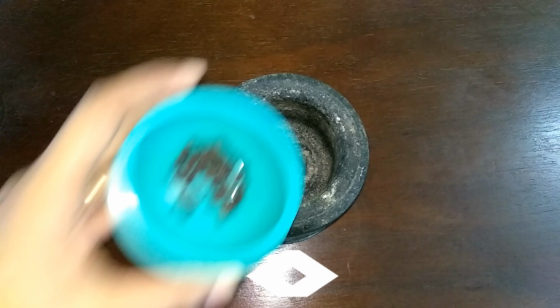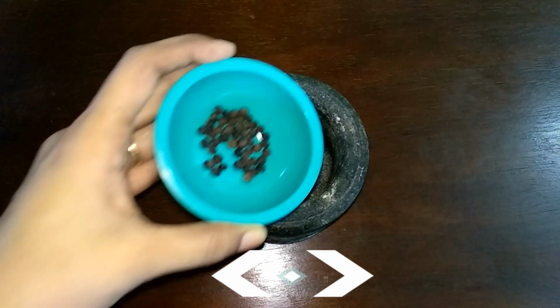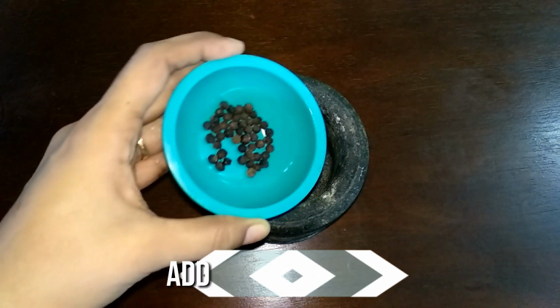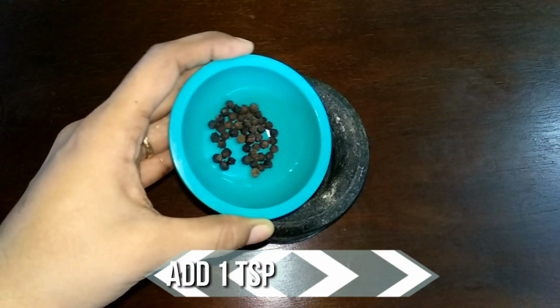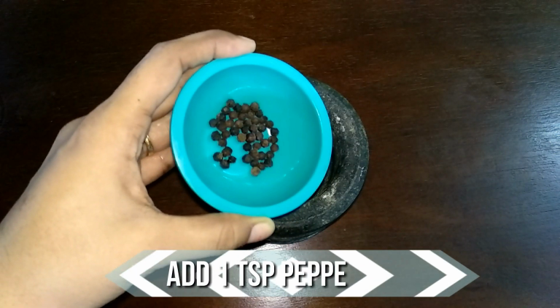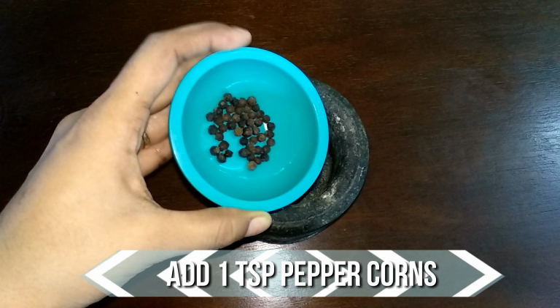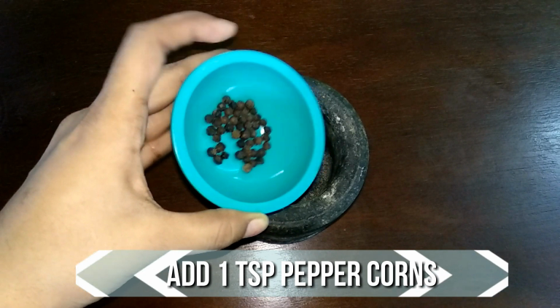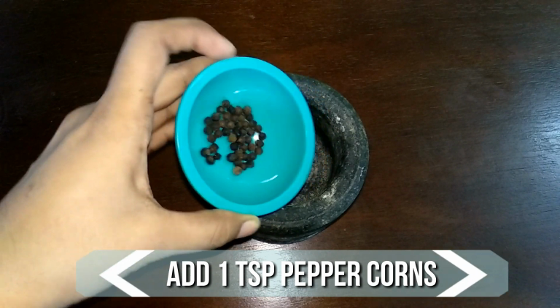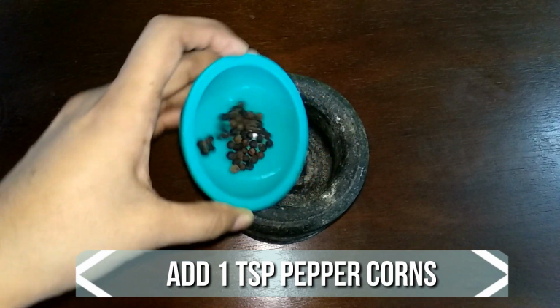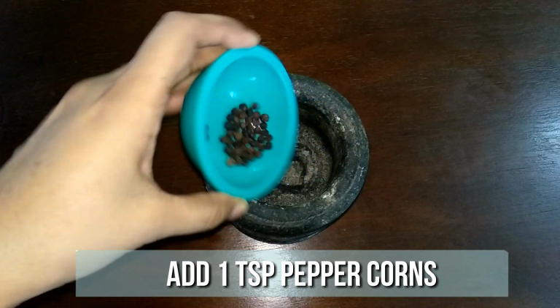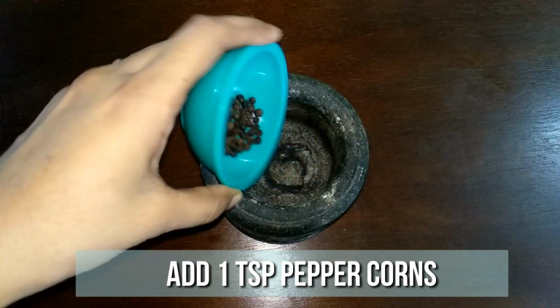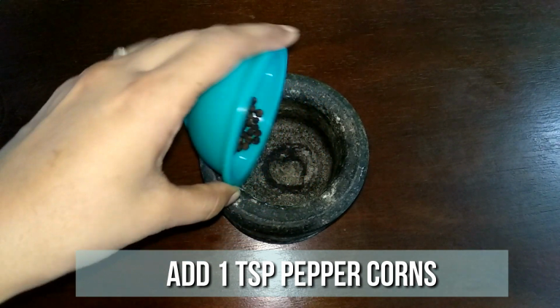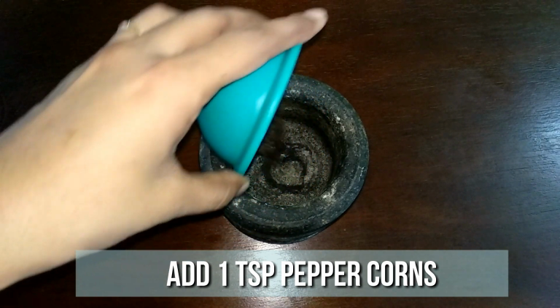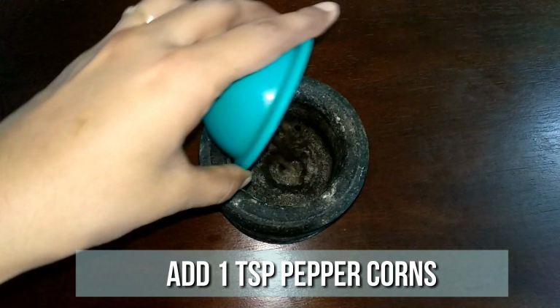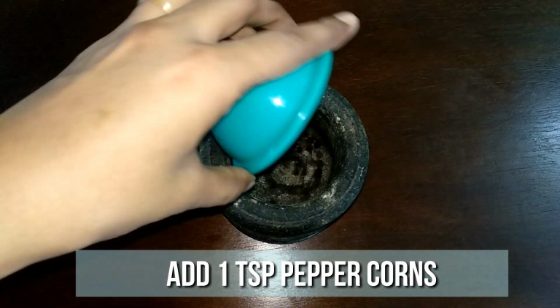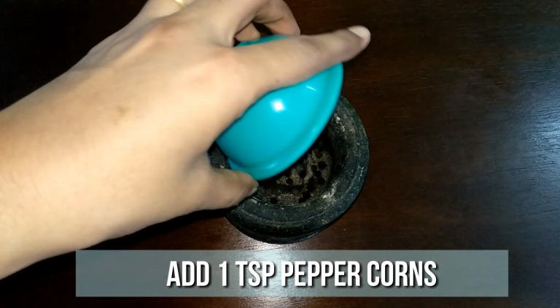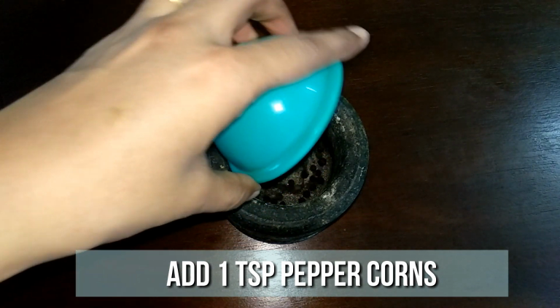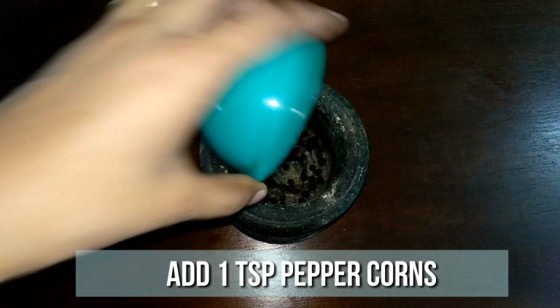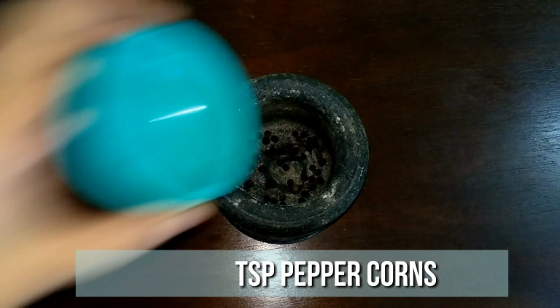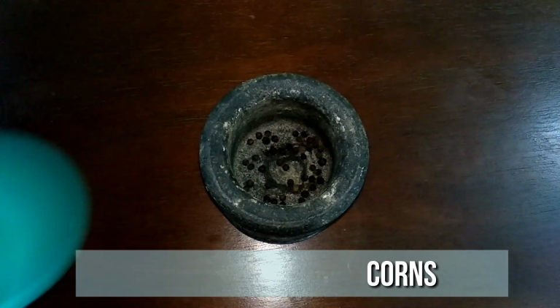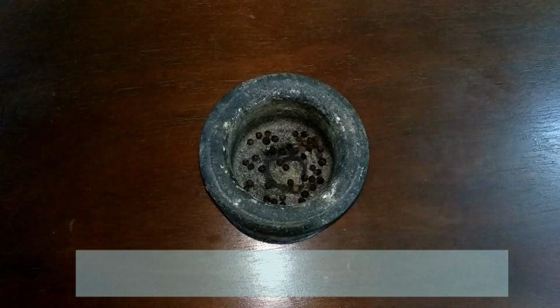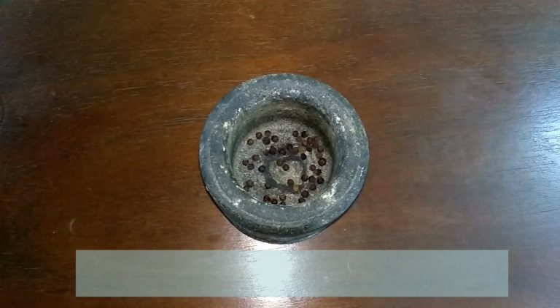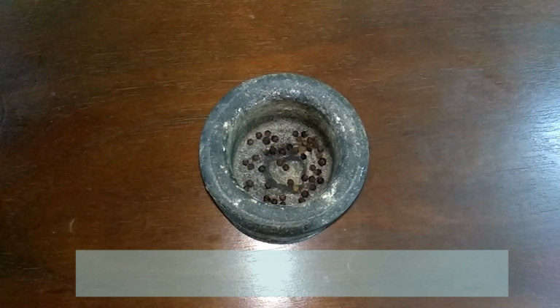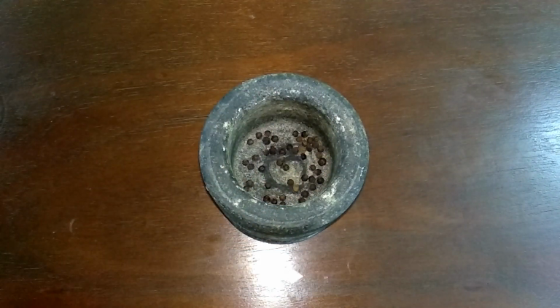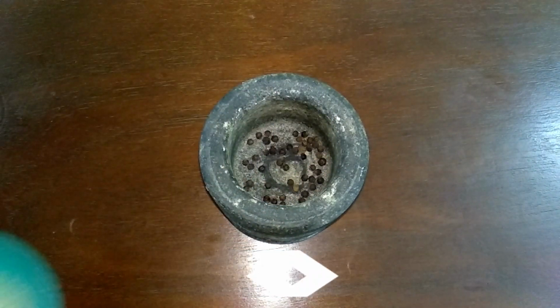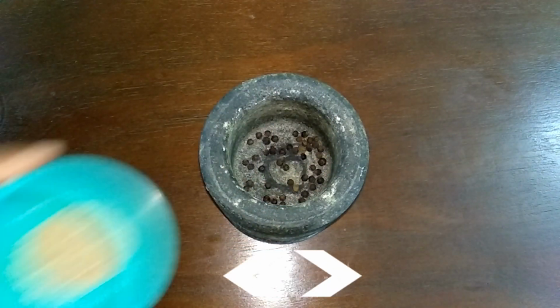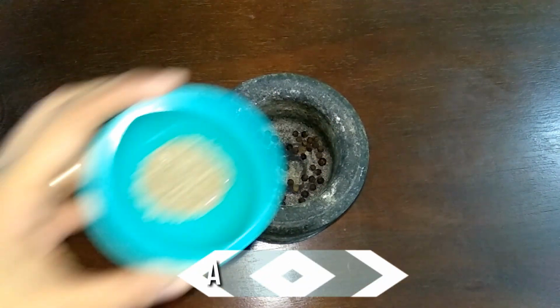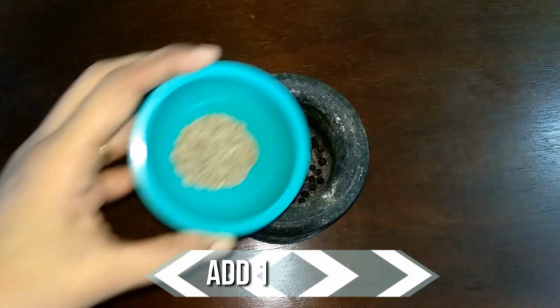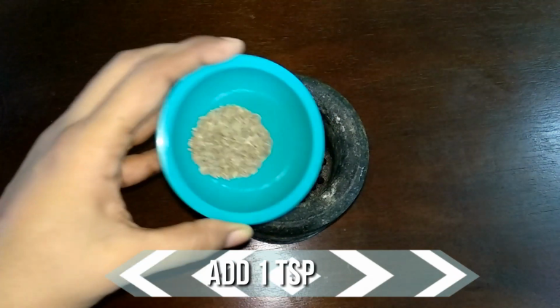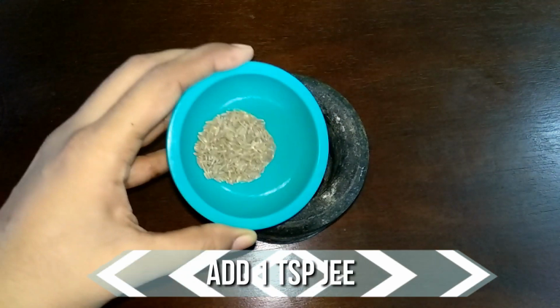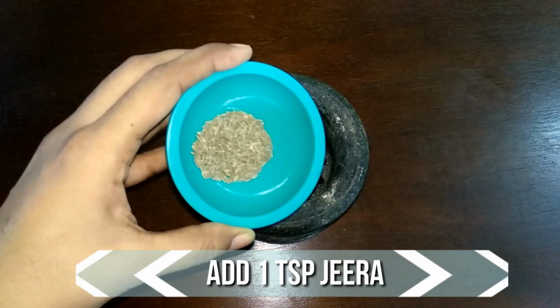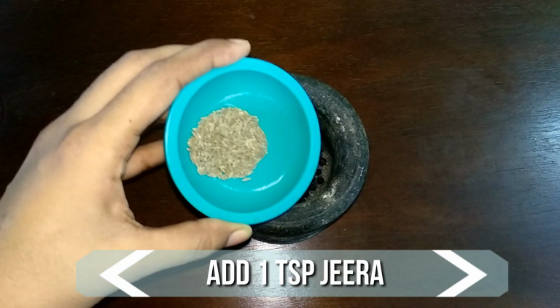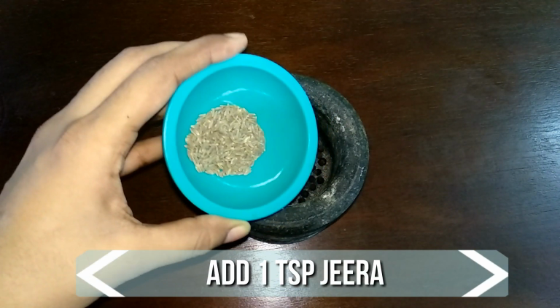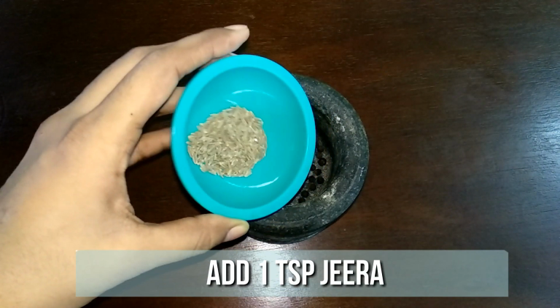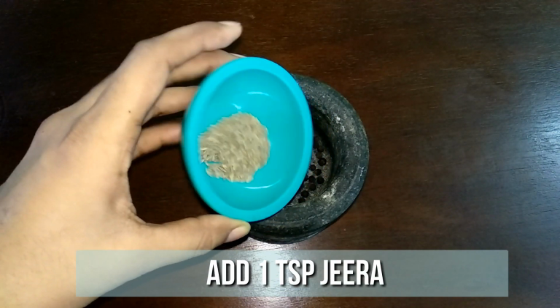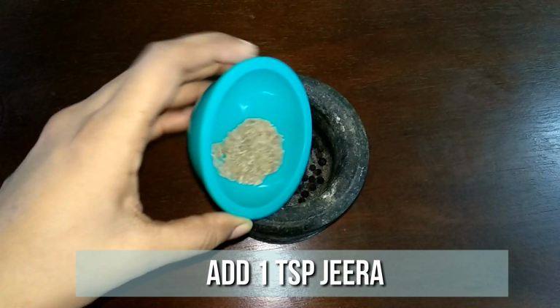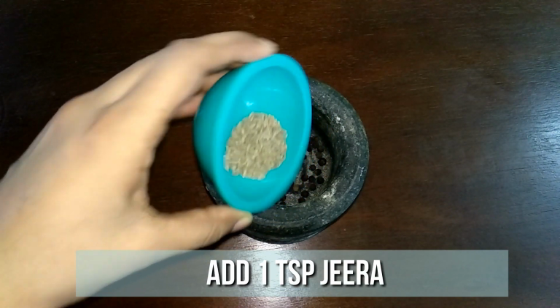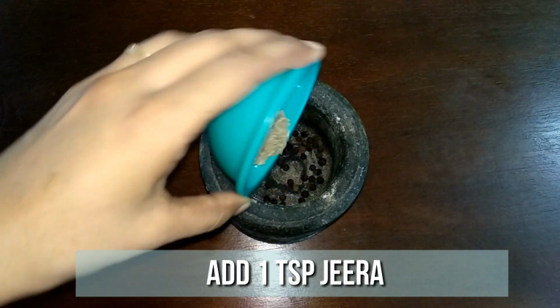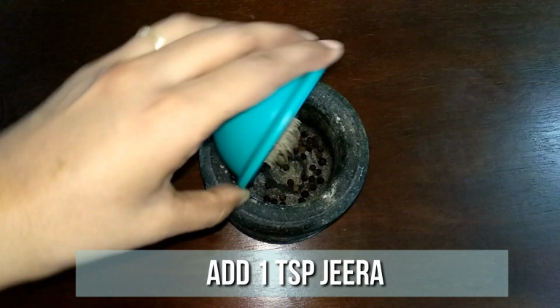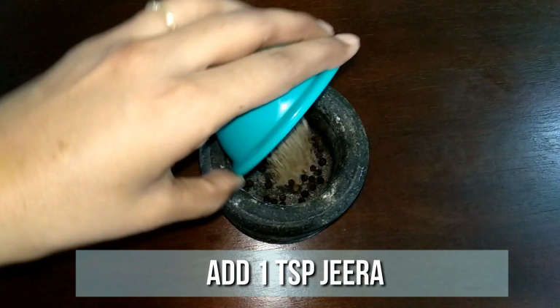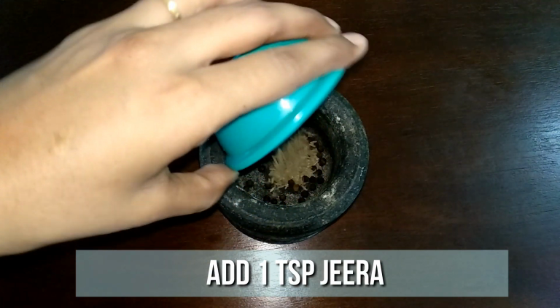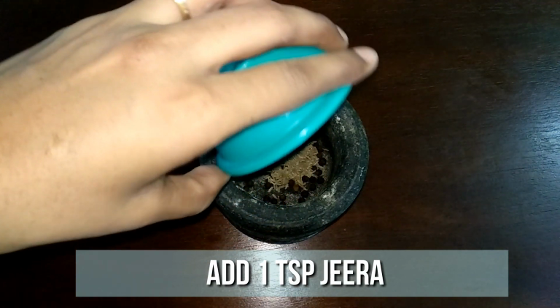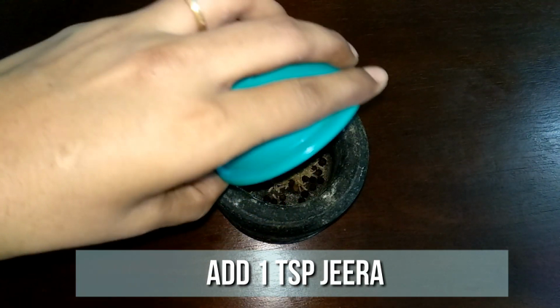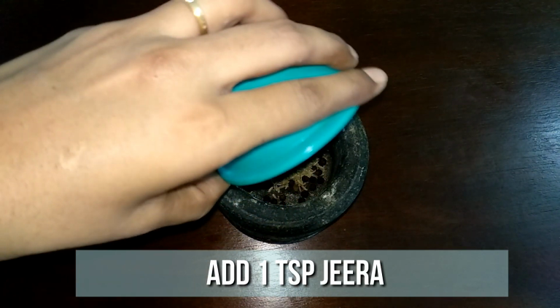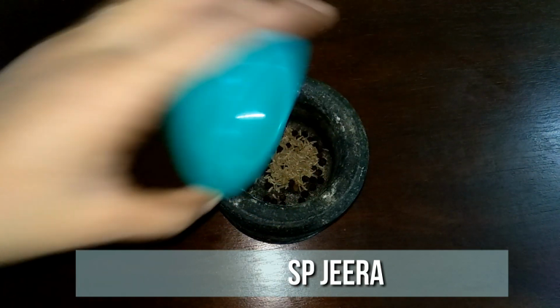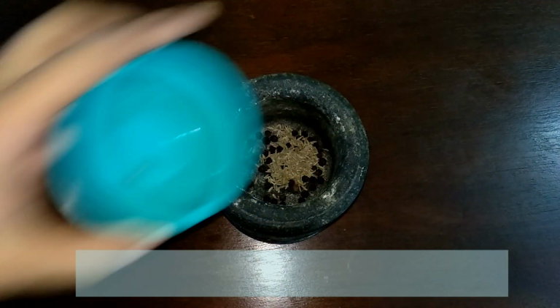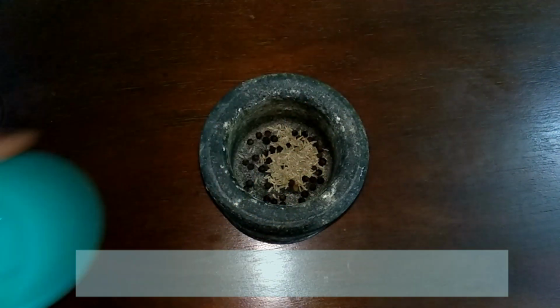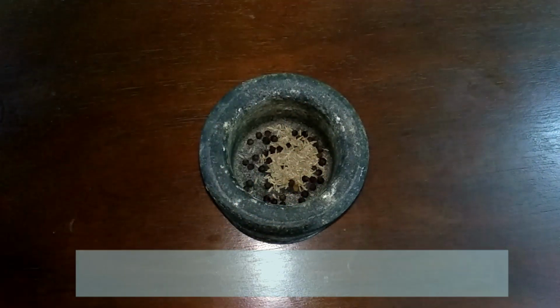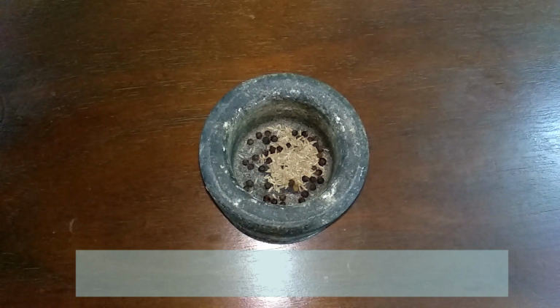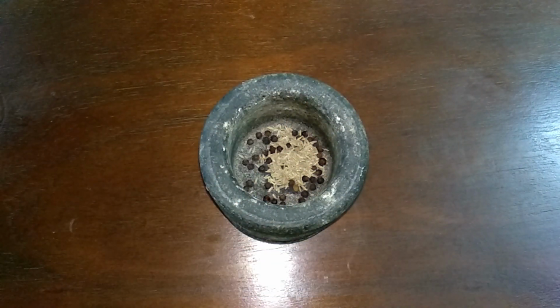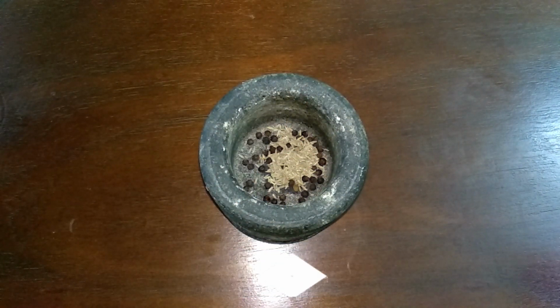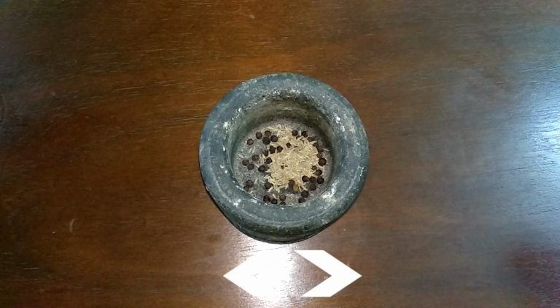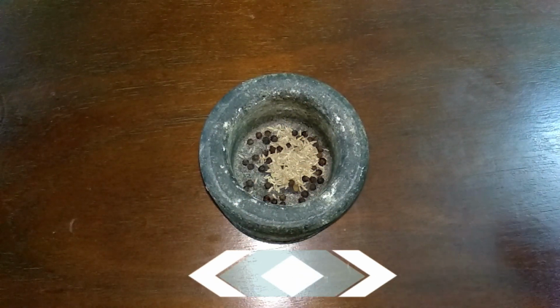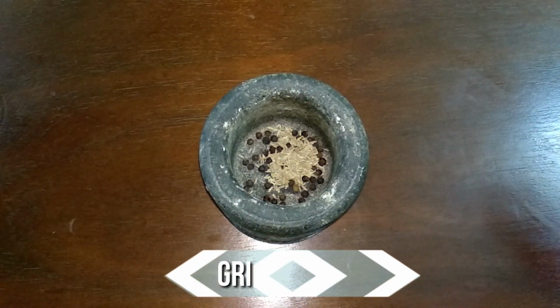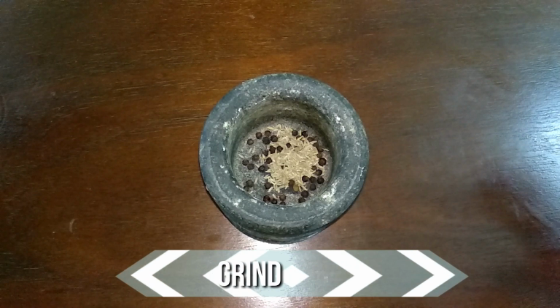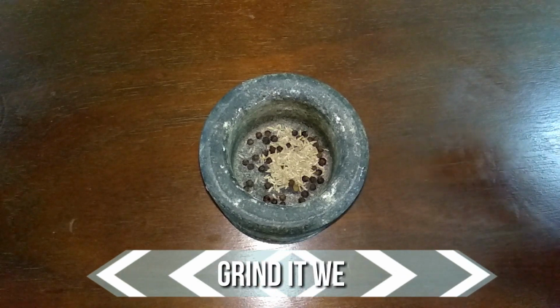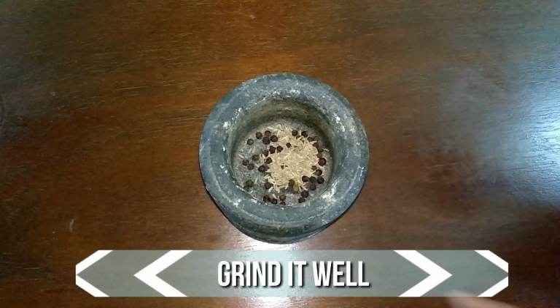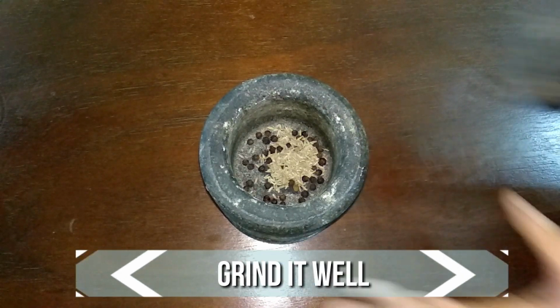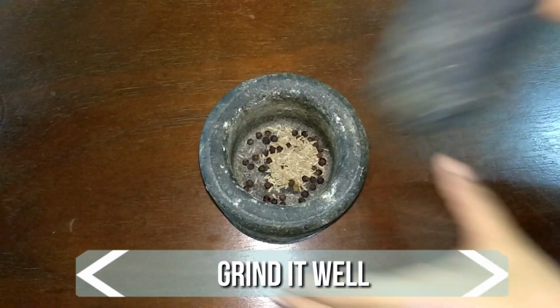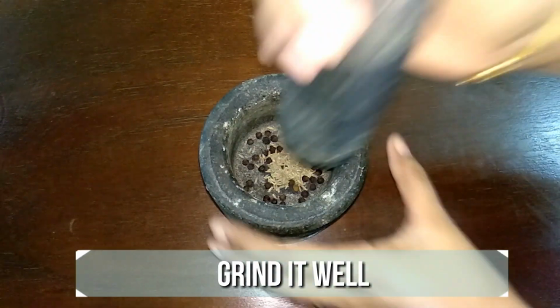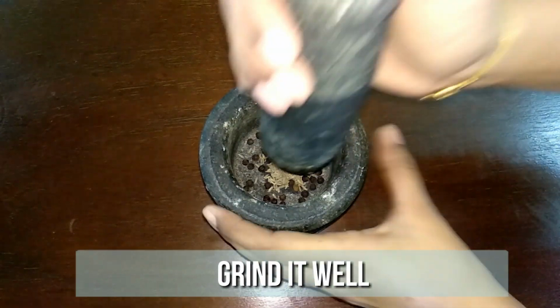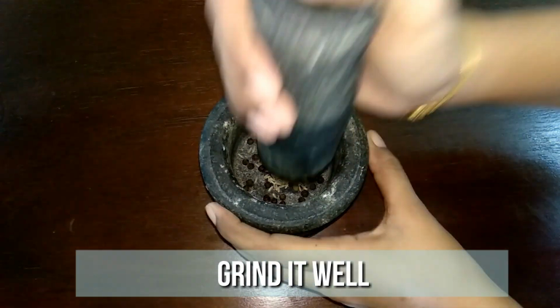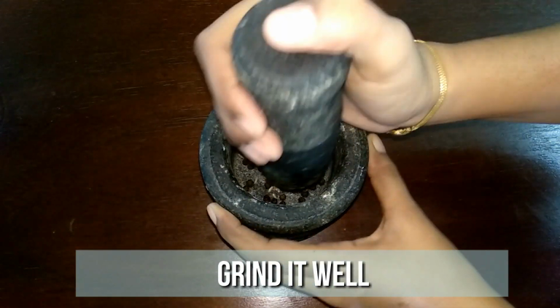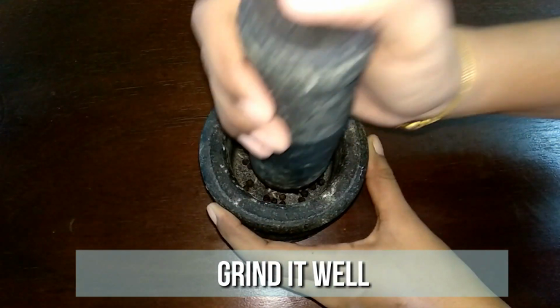To a mortar and pestle, add a teaspoon of peppercorns and one teaspoon of jeera. Grind this to a fine powder.